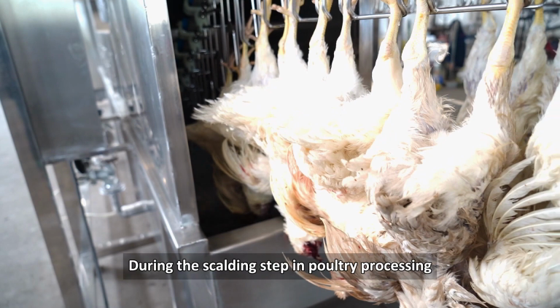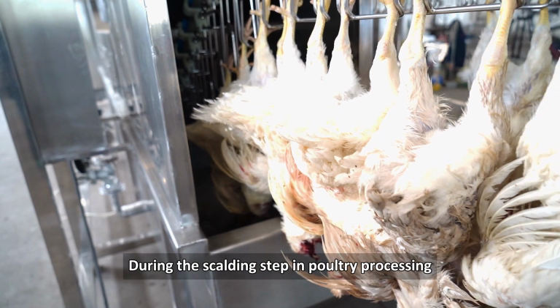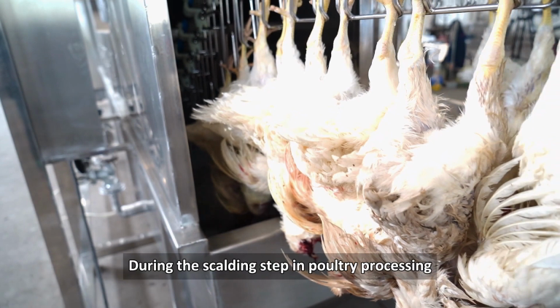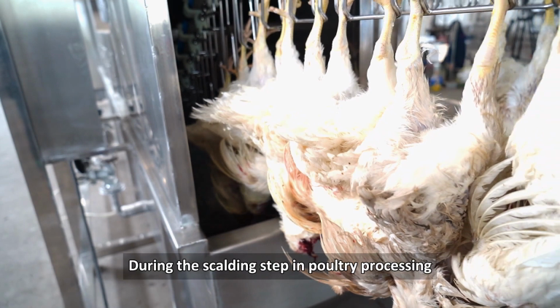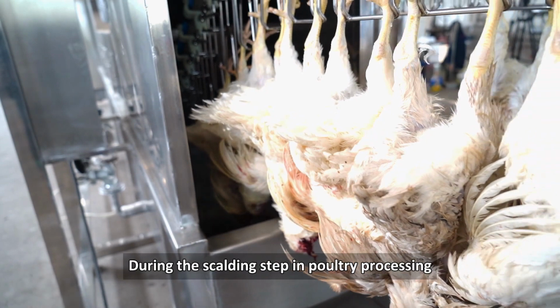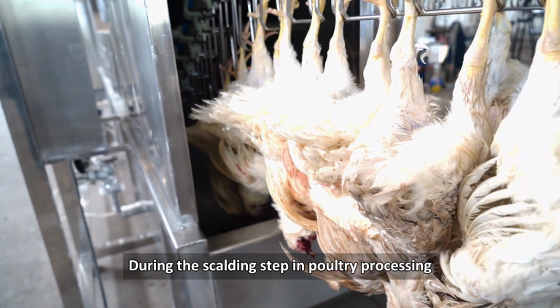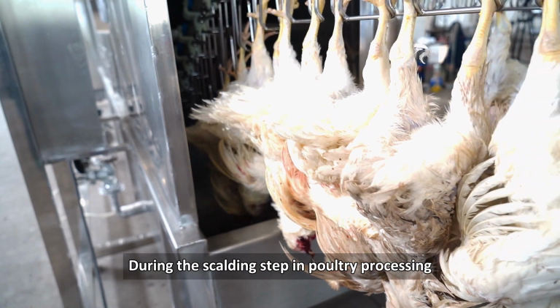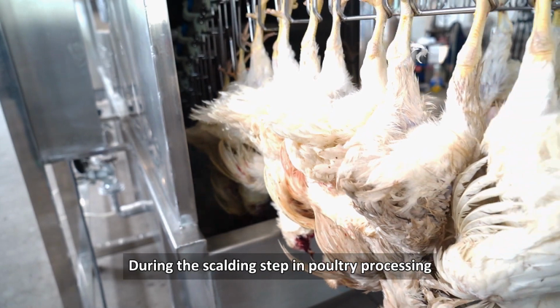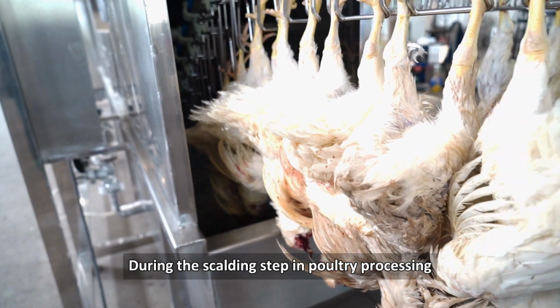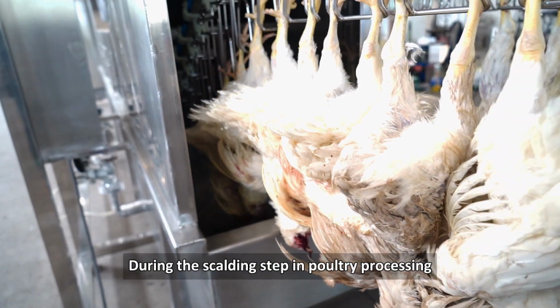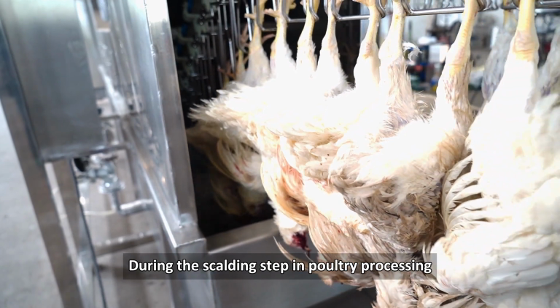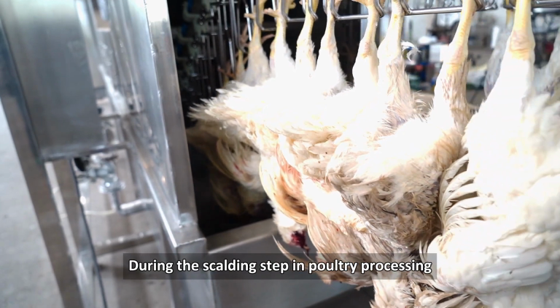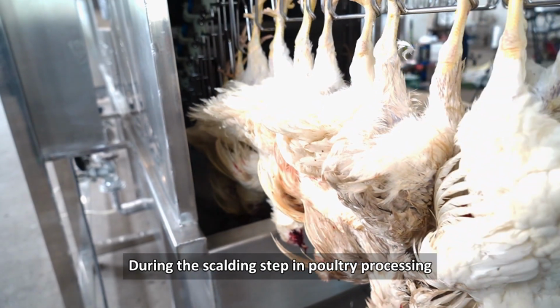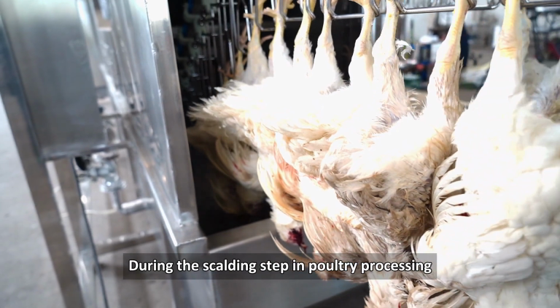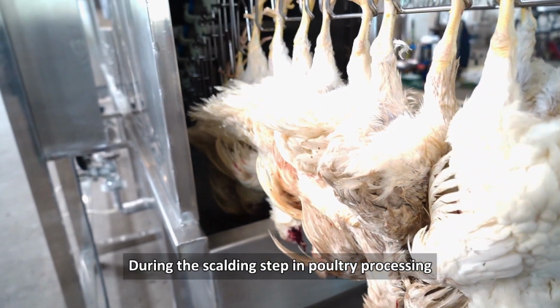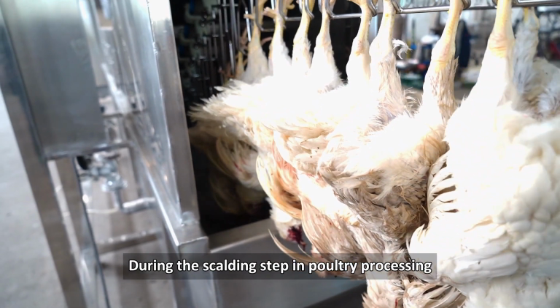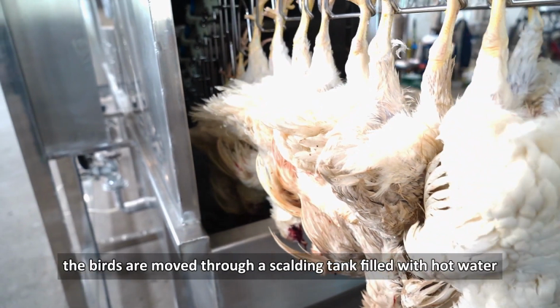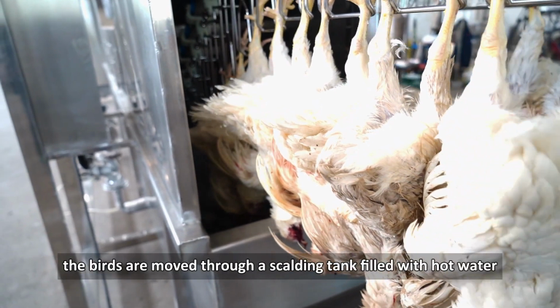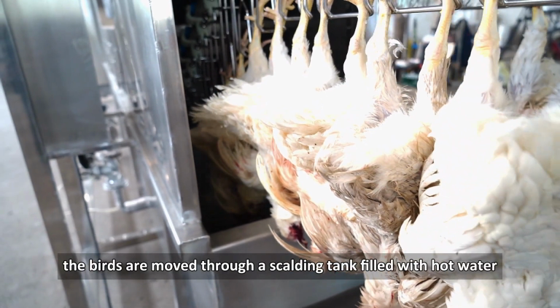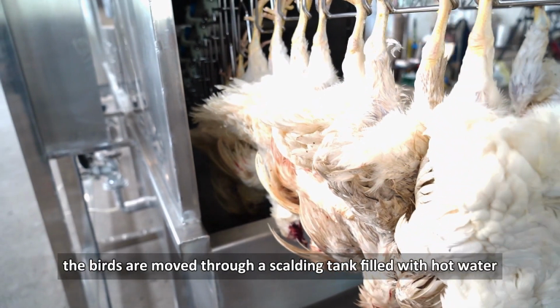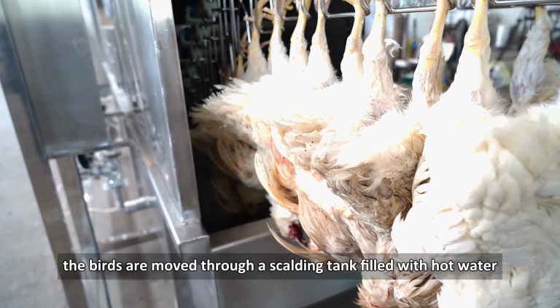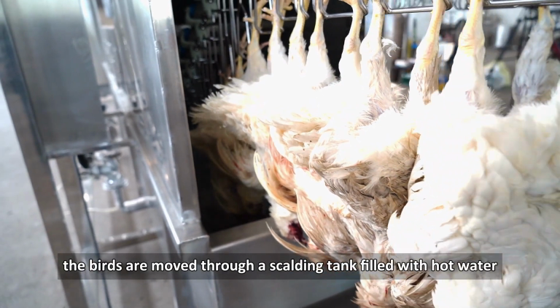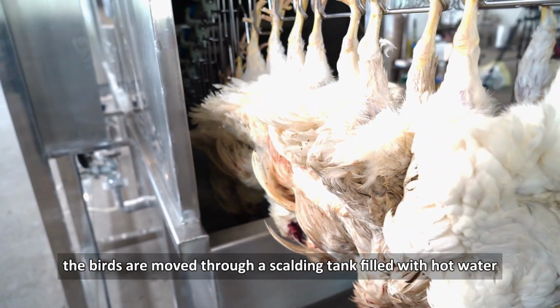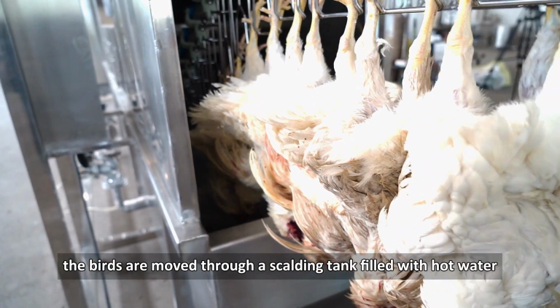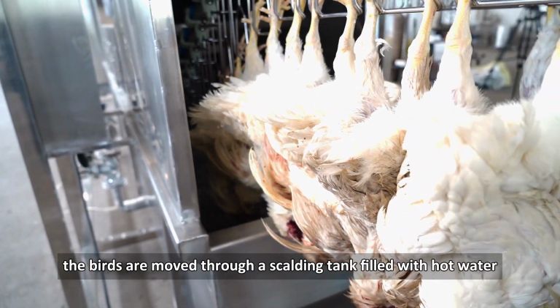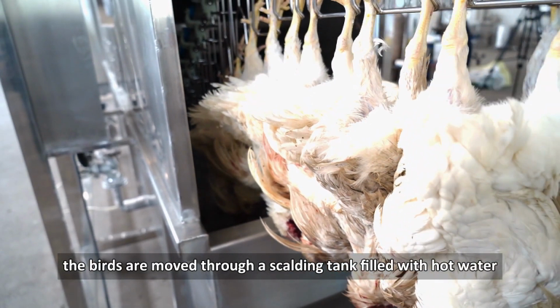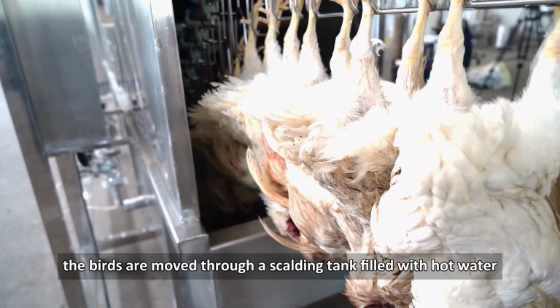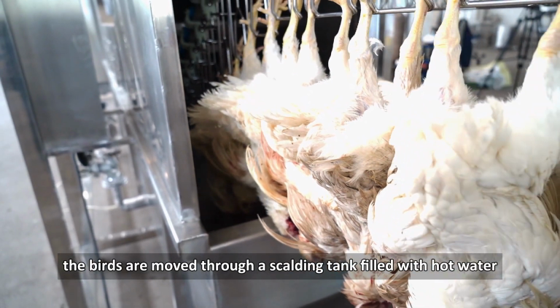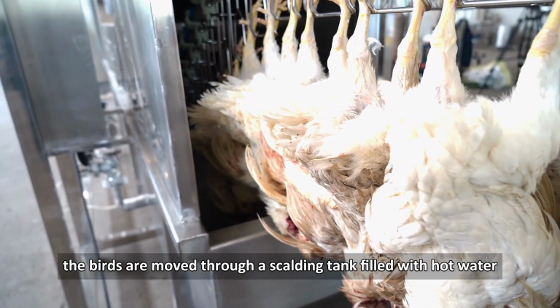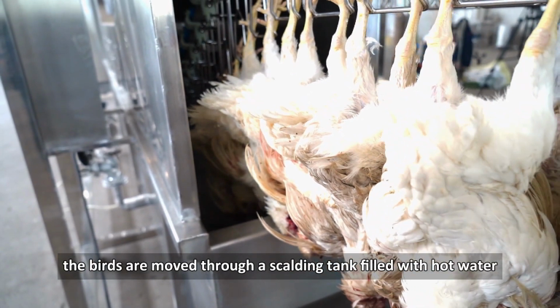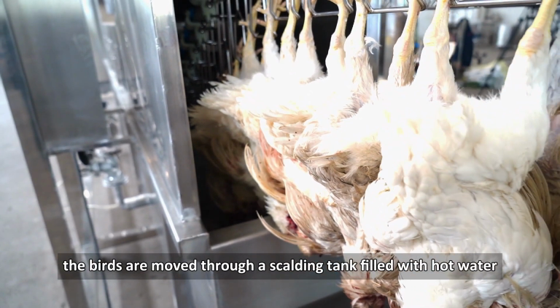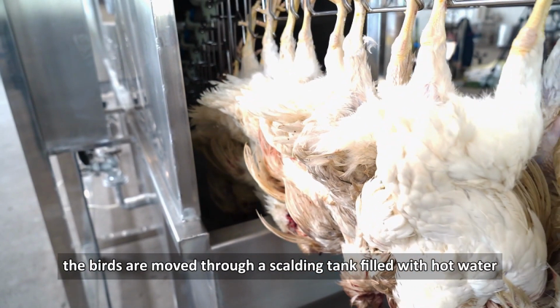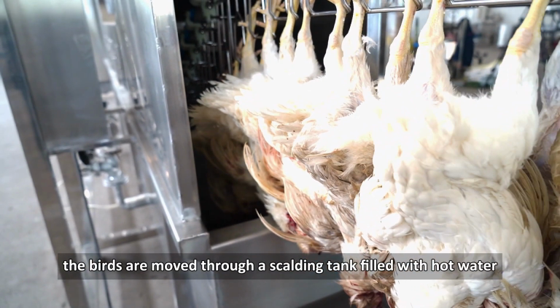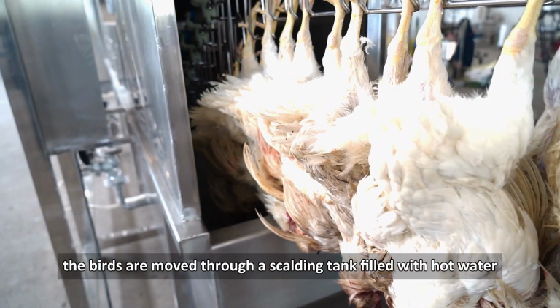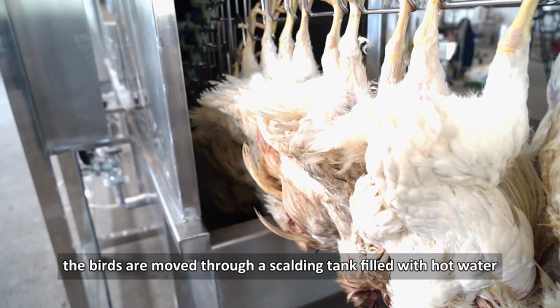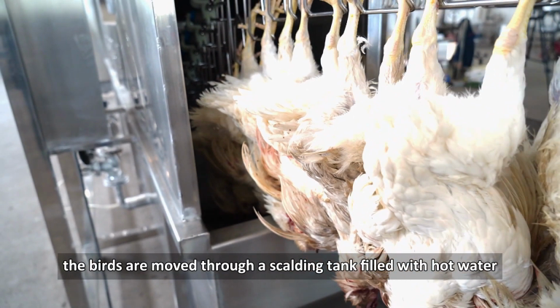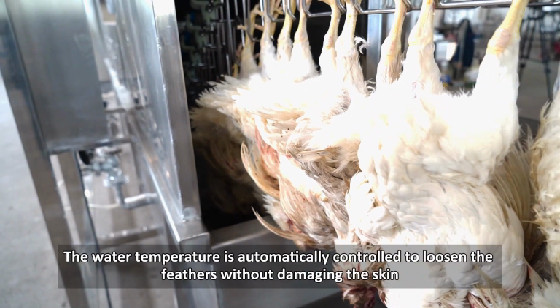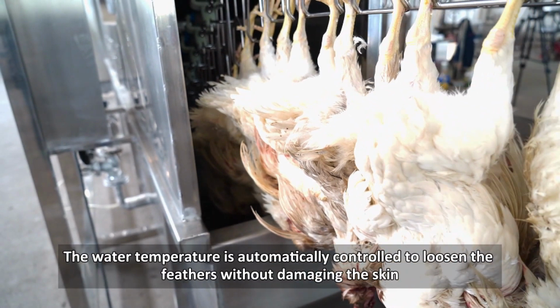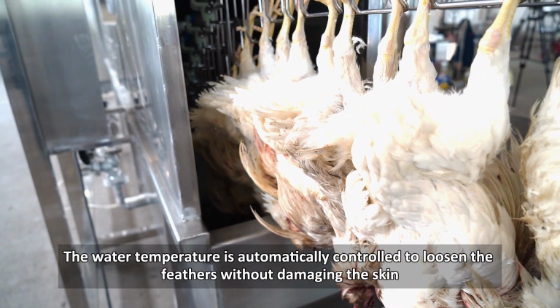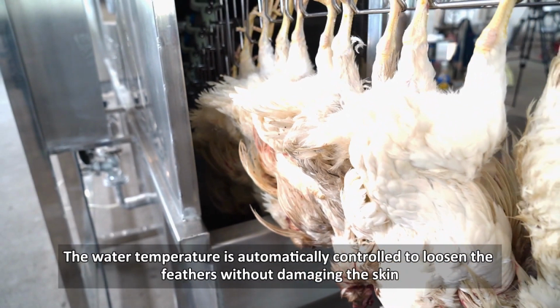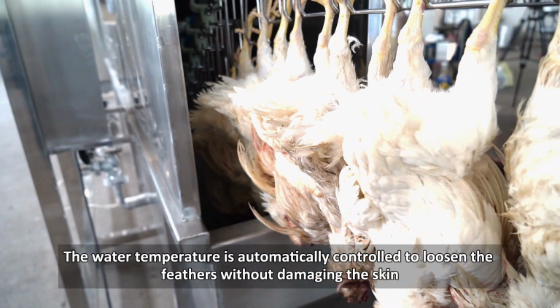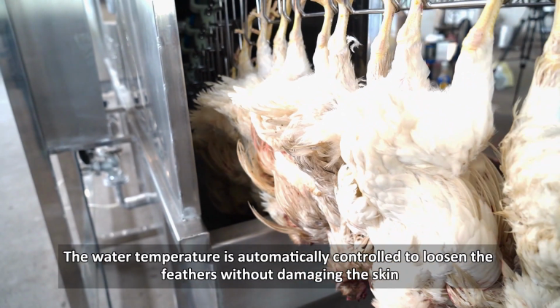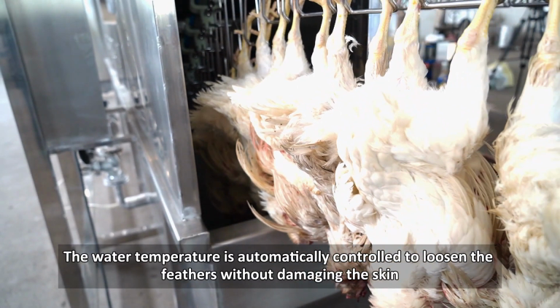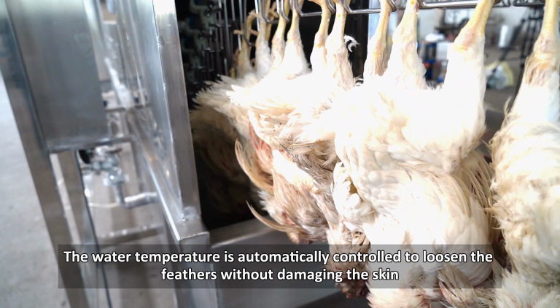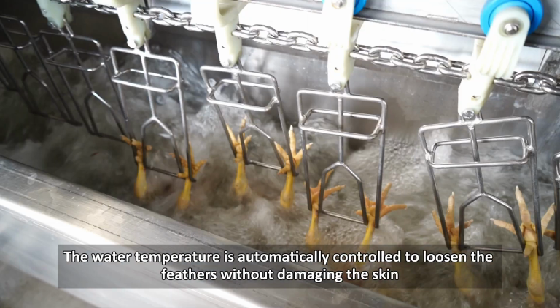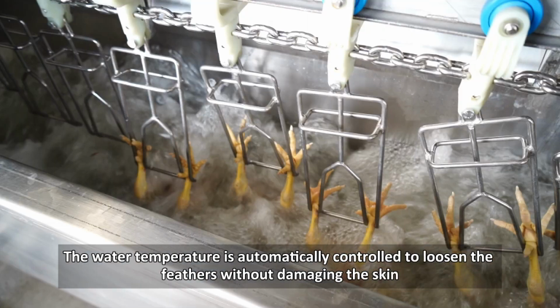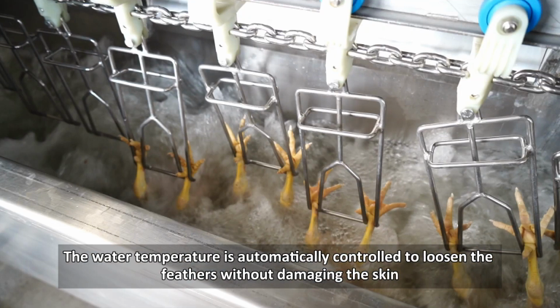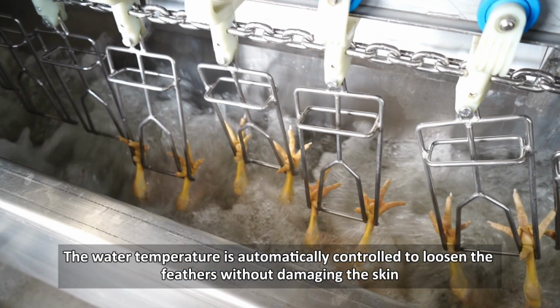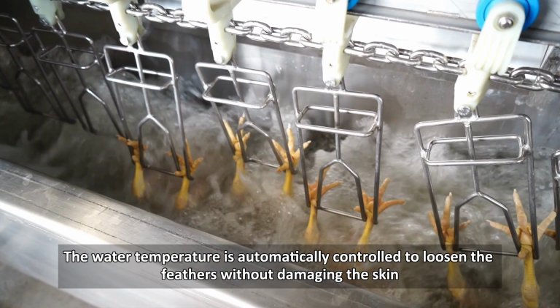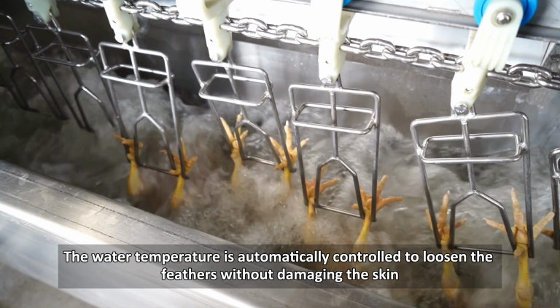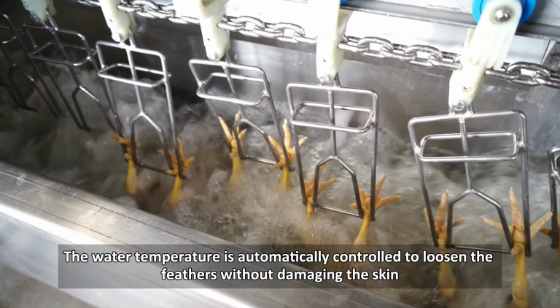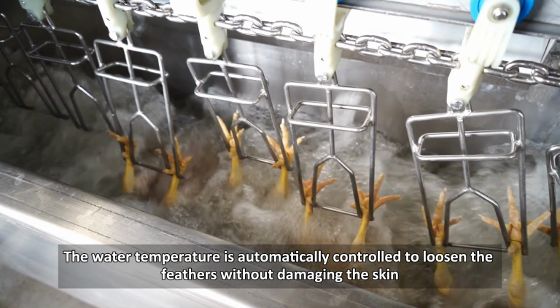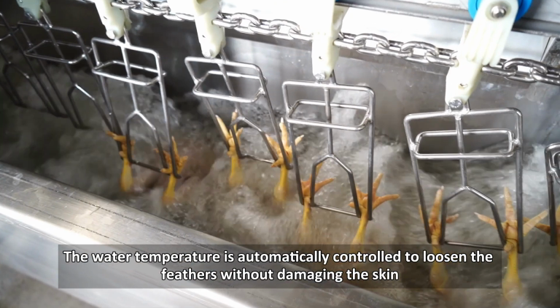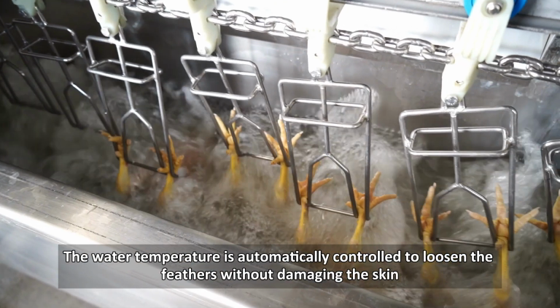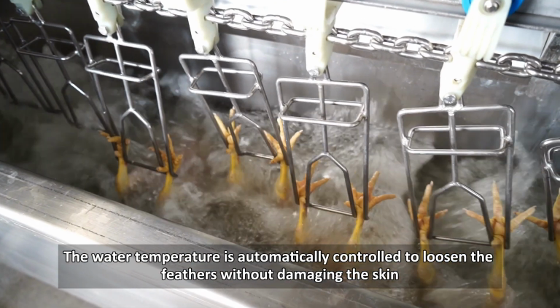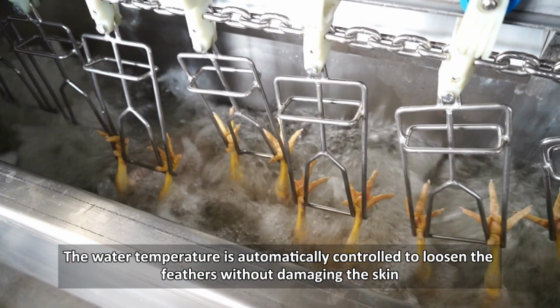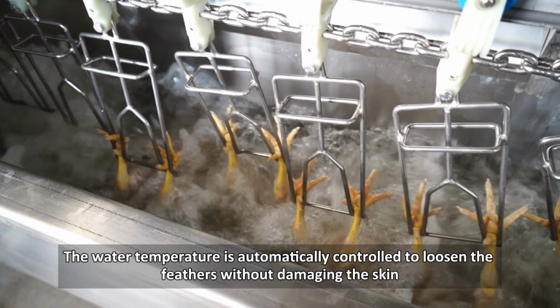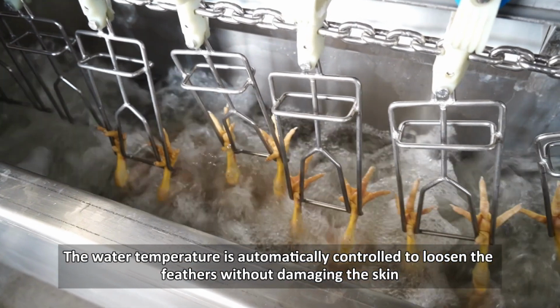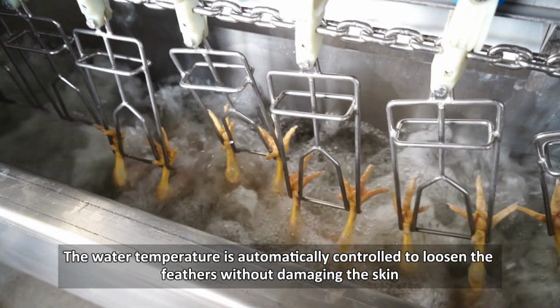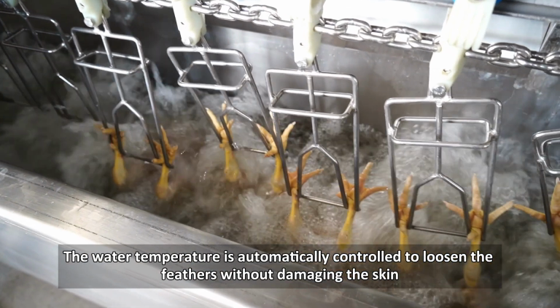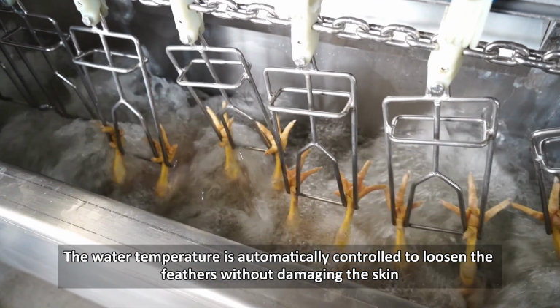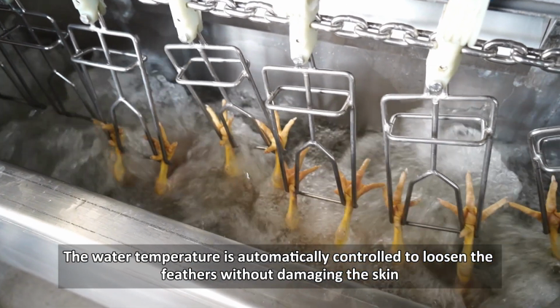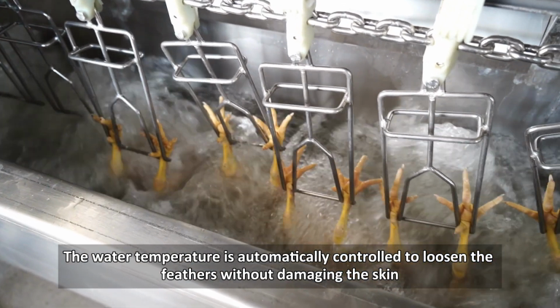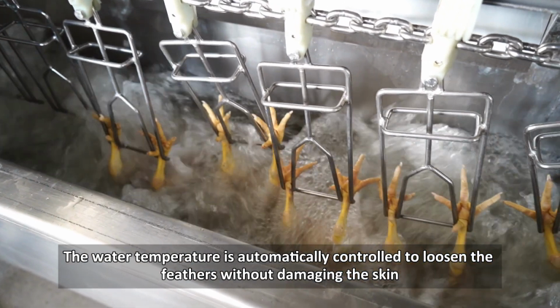During the scalding step in poultry processing, the birds are moved through a scalding tank filled with hot water. The water temperature is automatically controlled to loosen the feathers without damaging the skin.